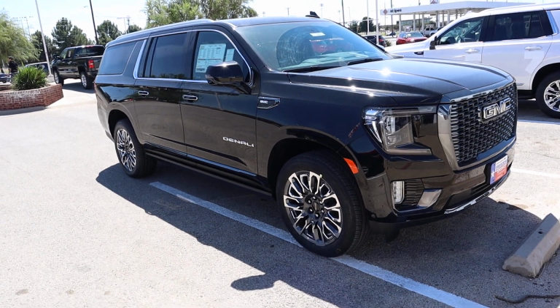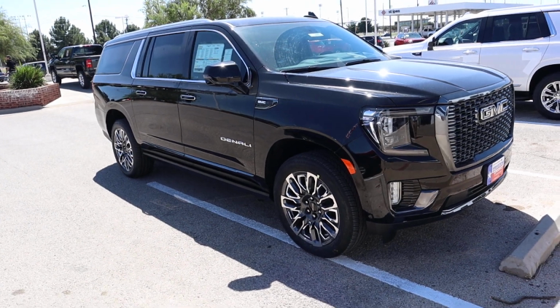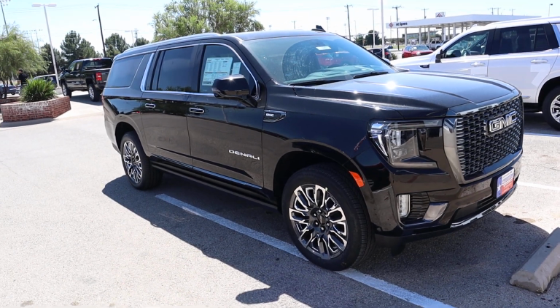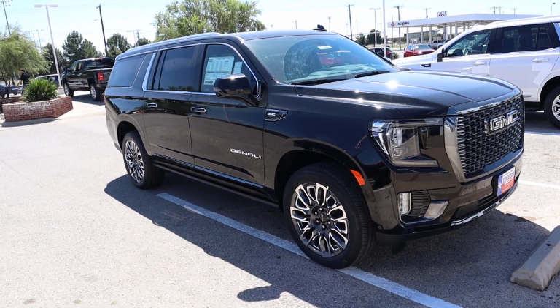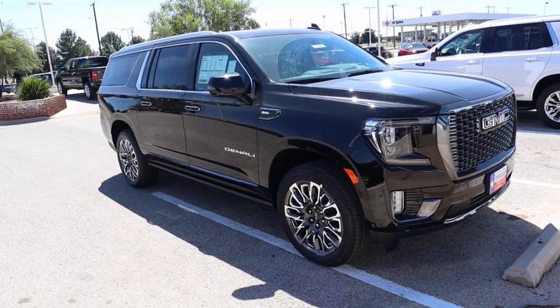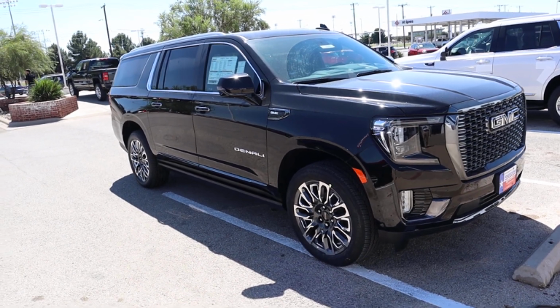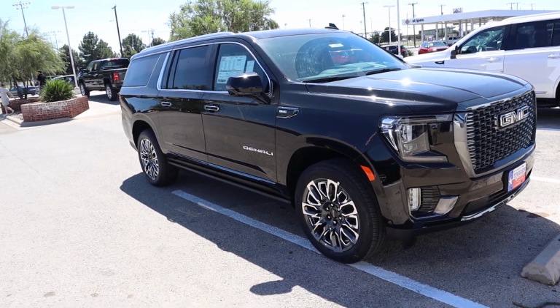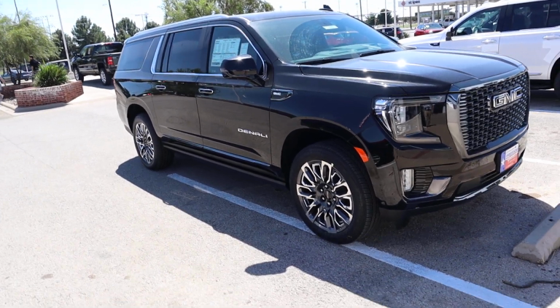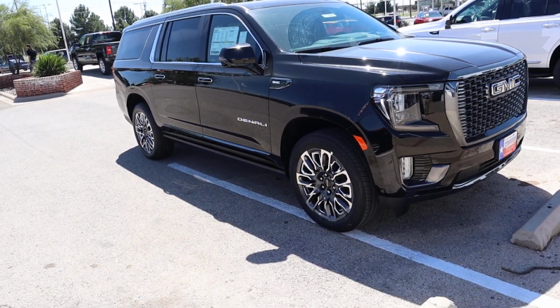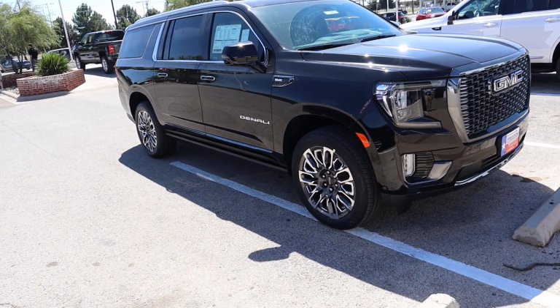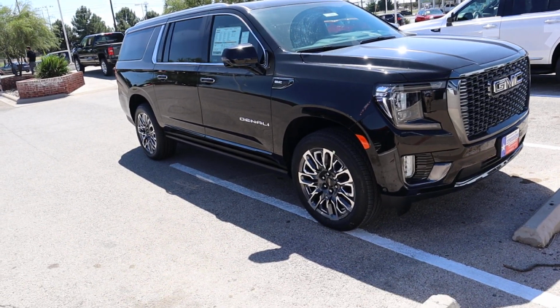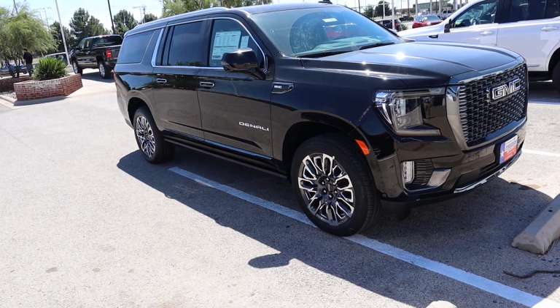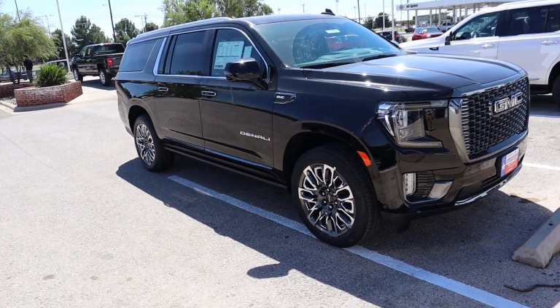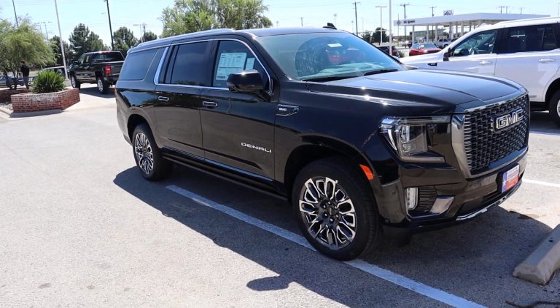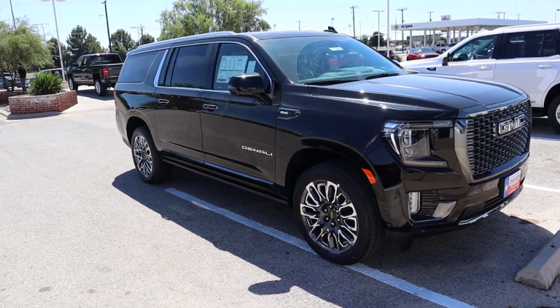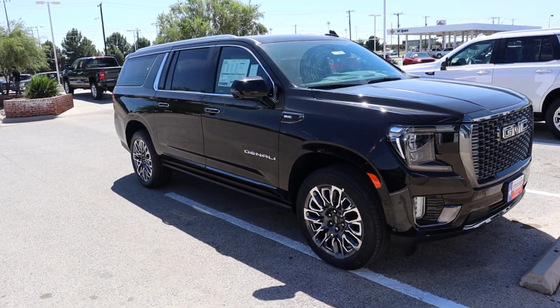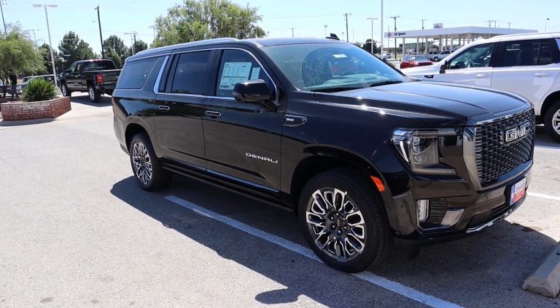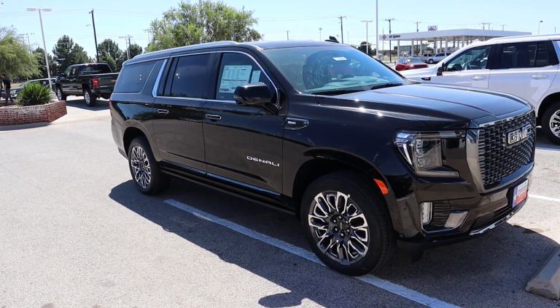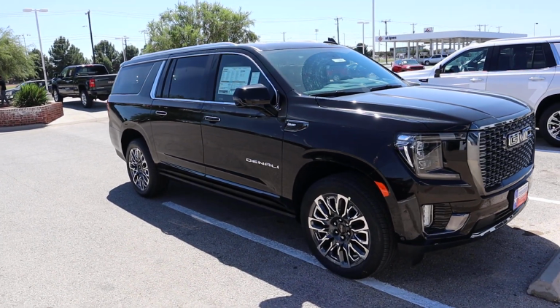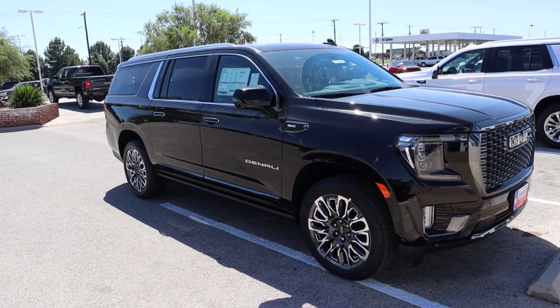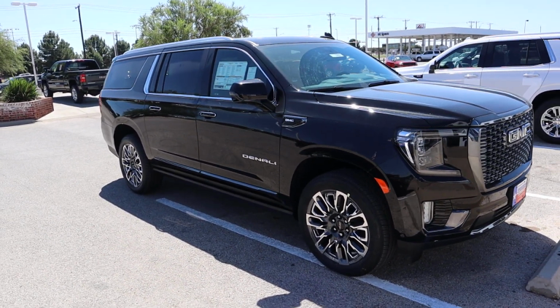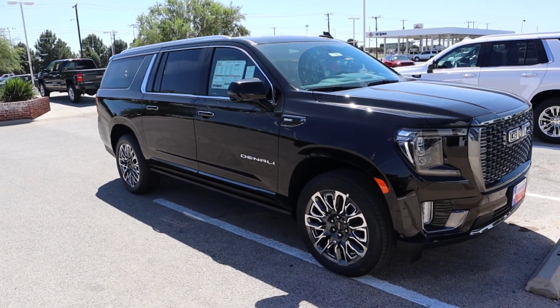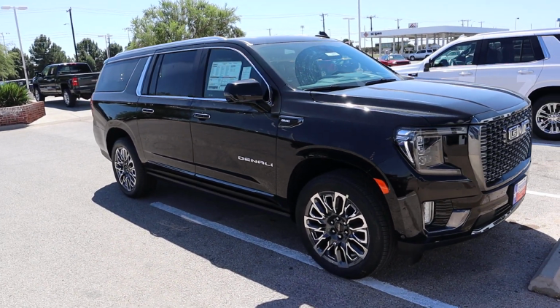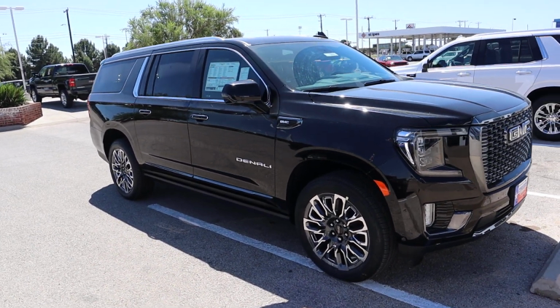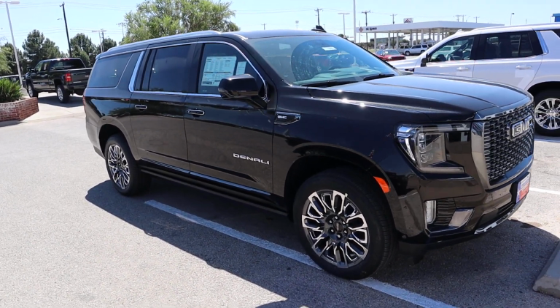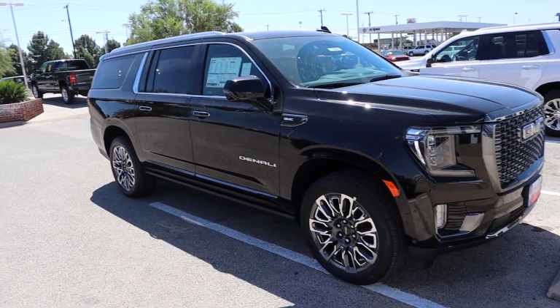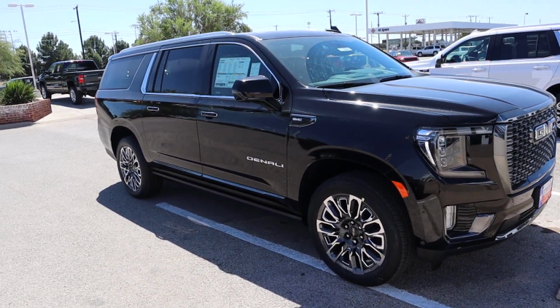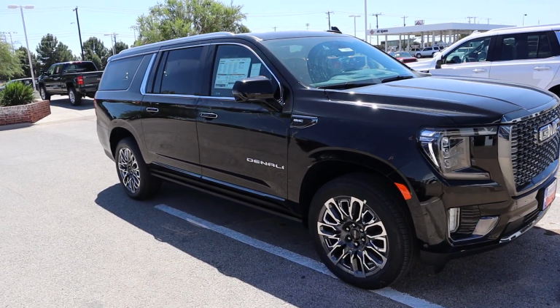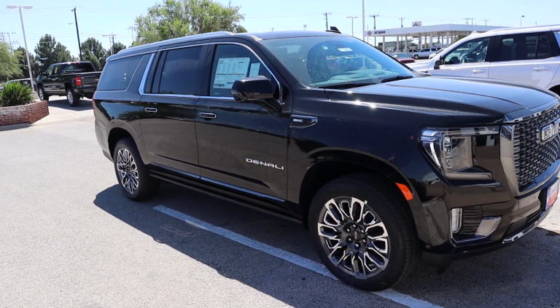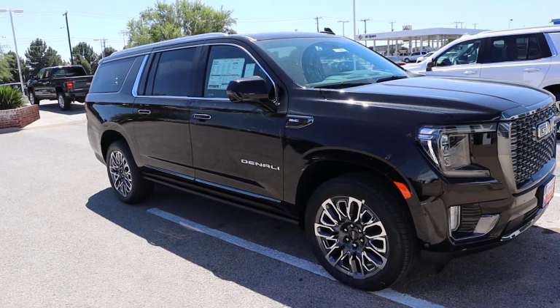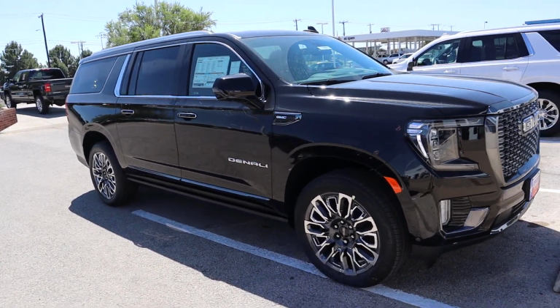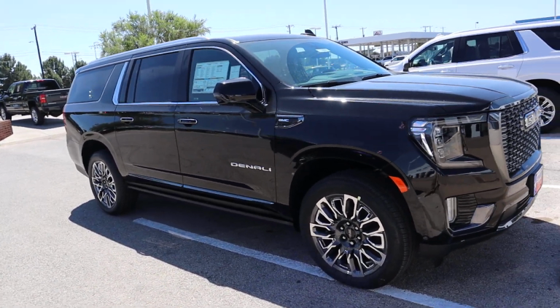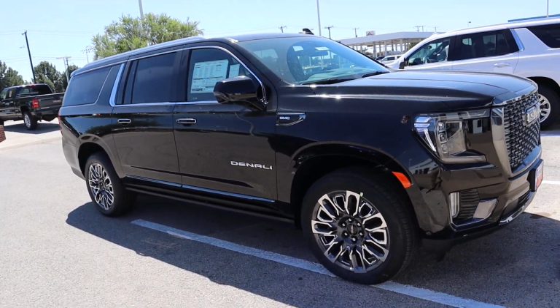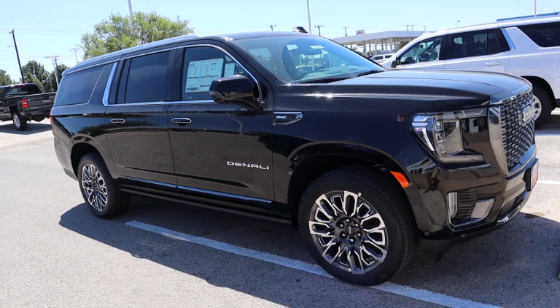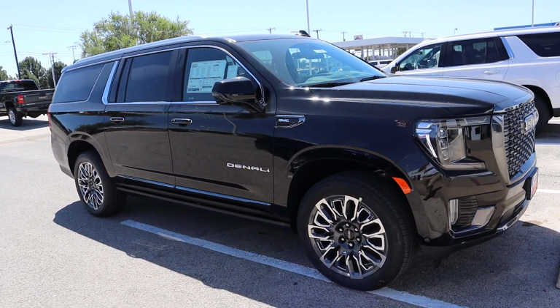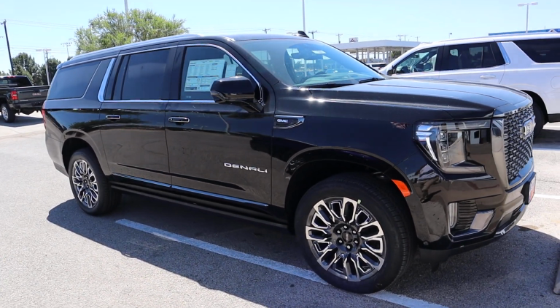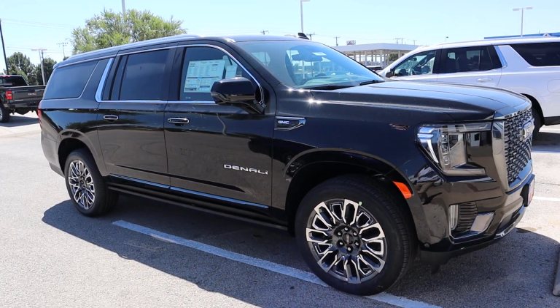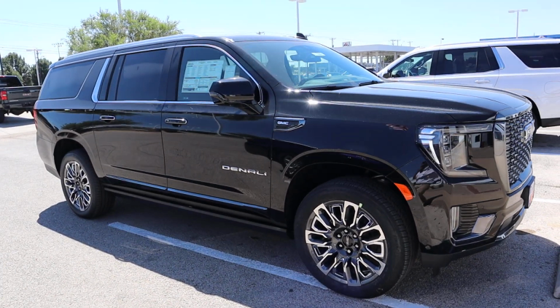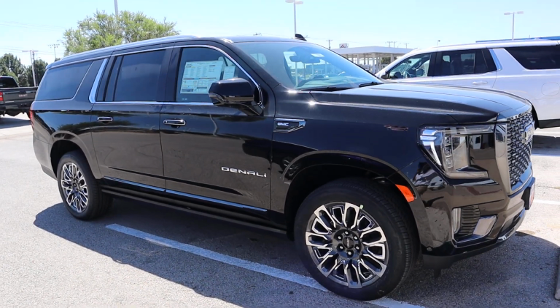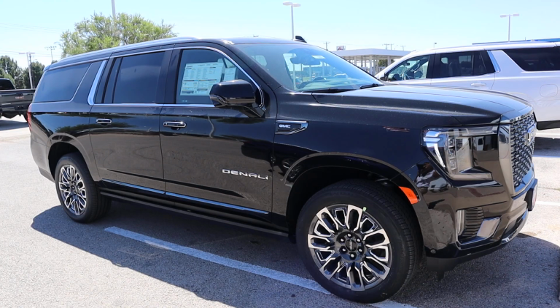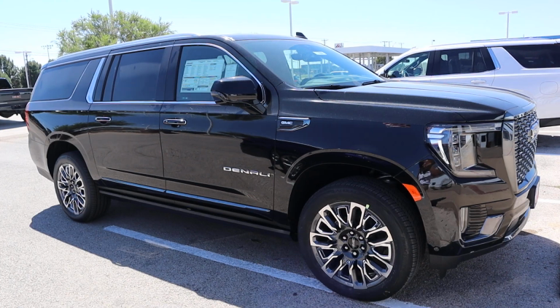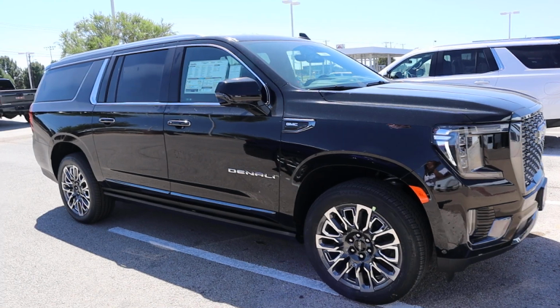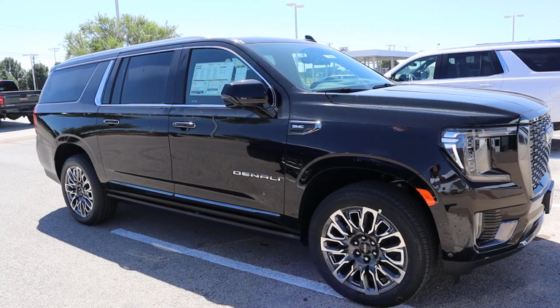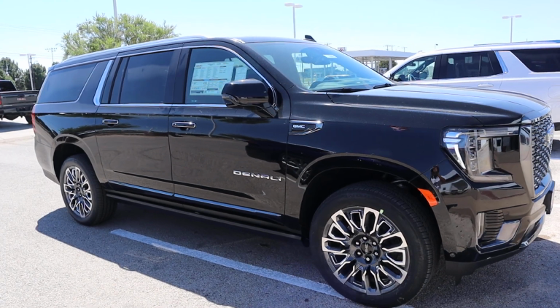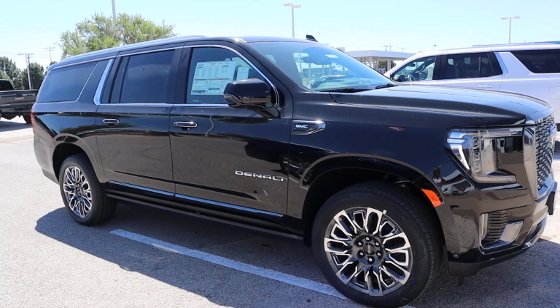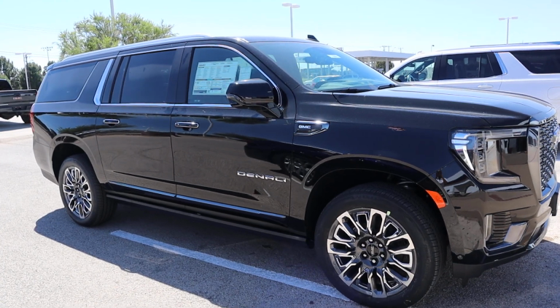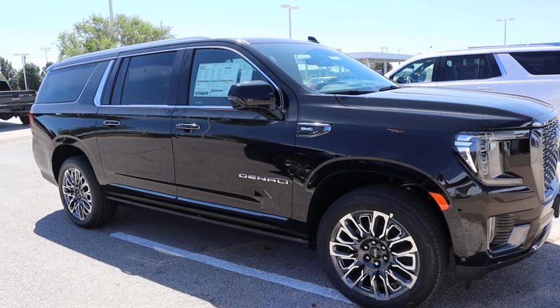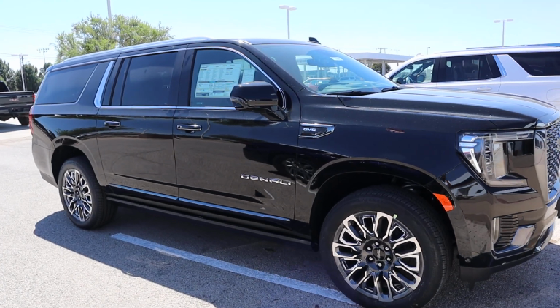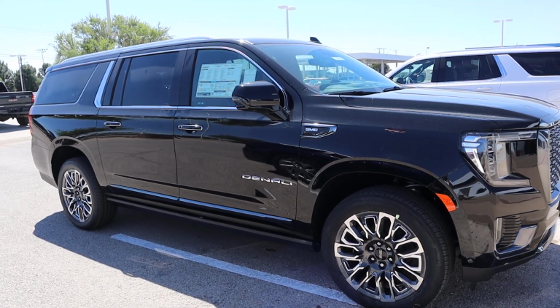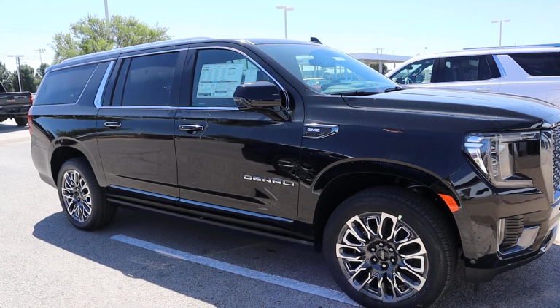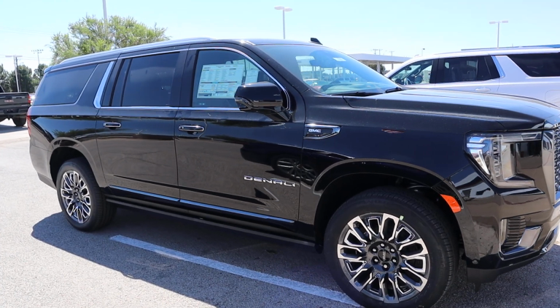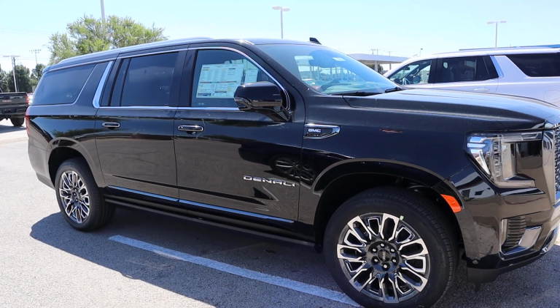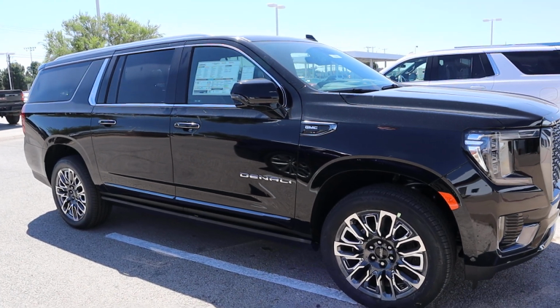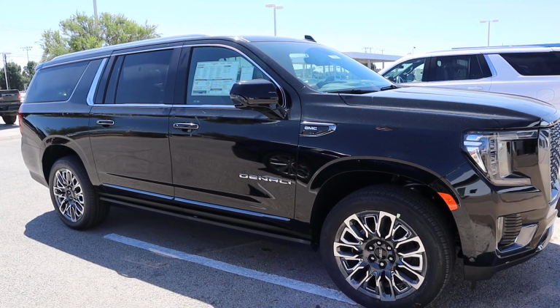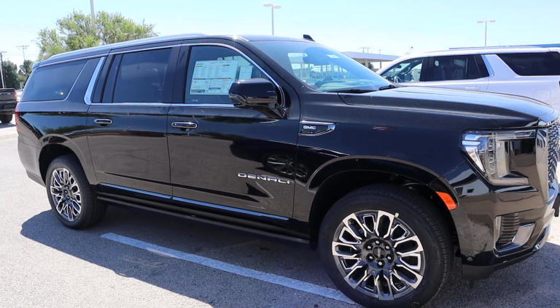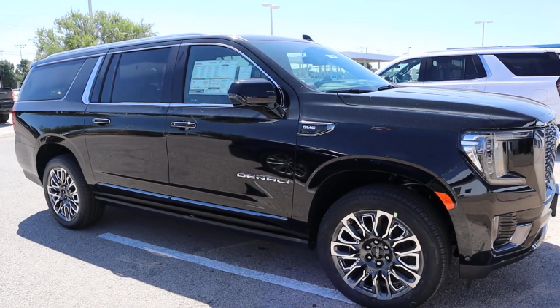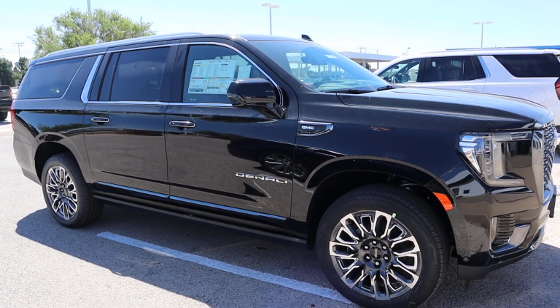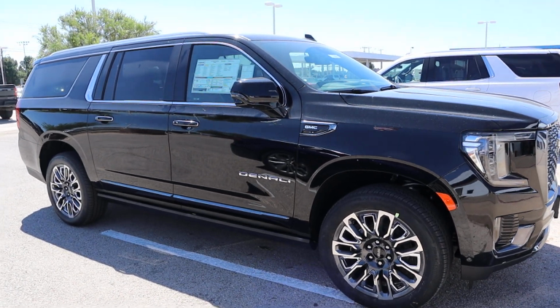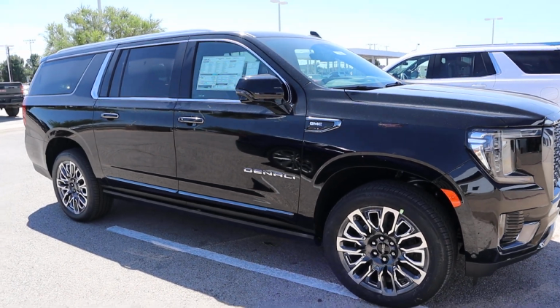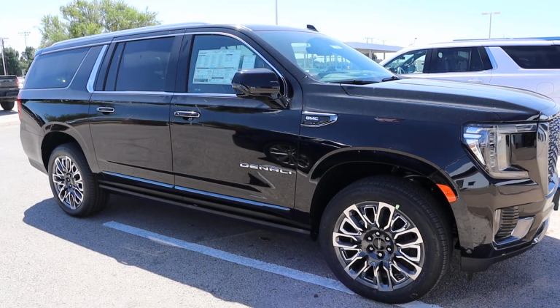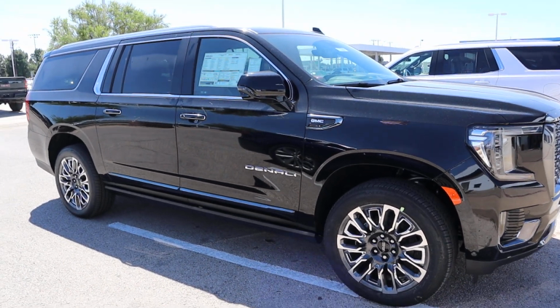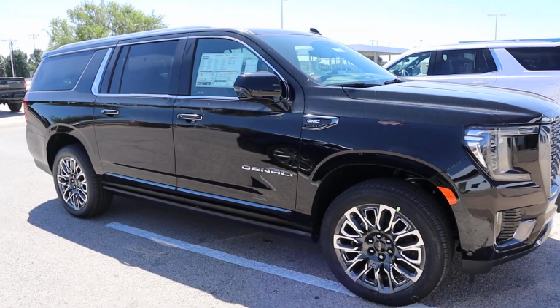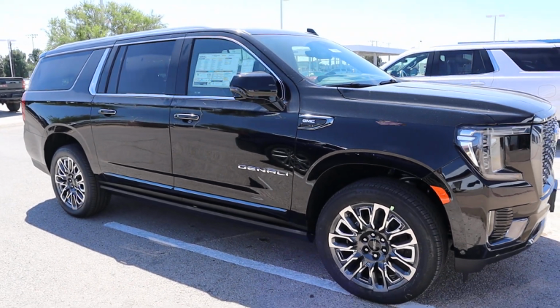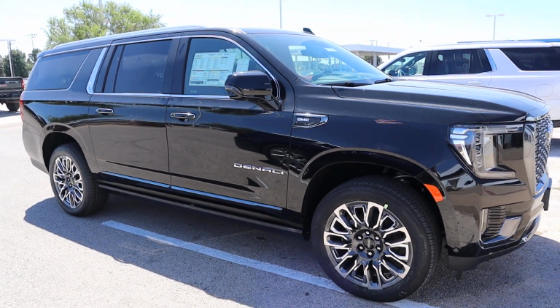What's up guys? I haven't done a video in a while, but I had to do it right here. This is the new Denali Ultimate.